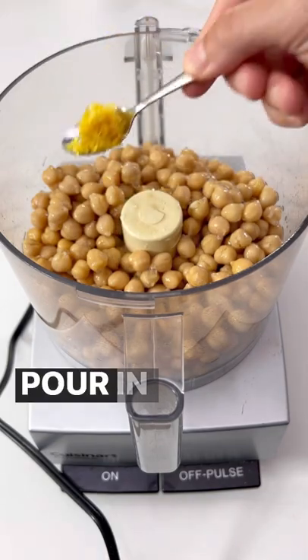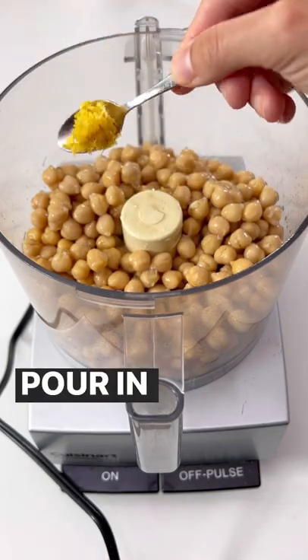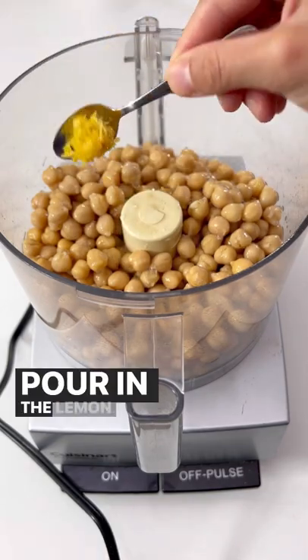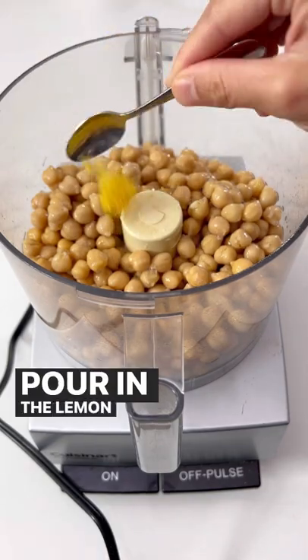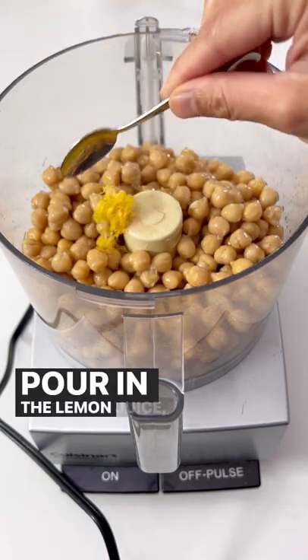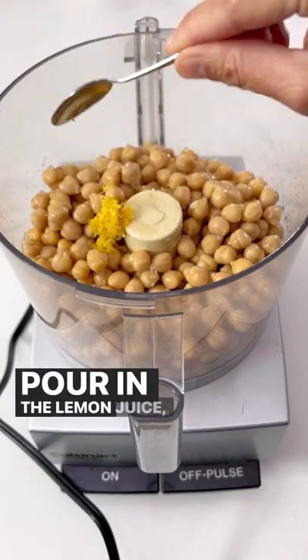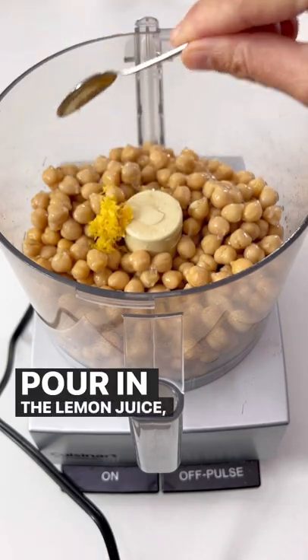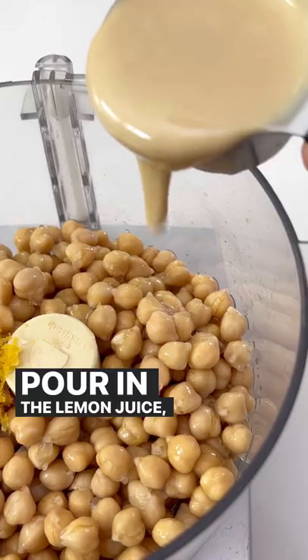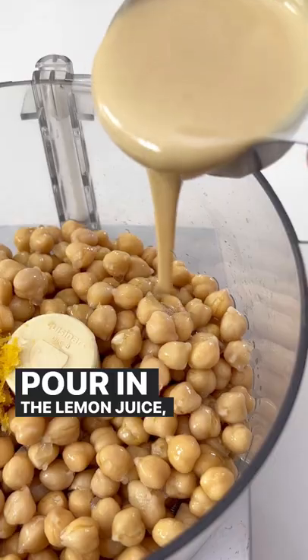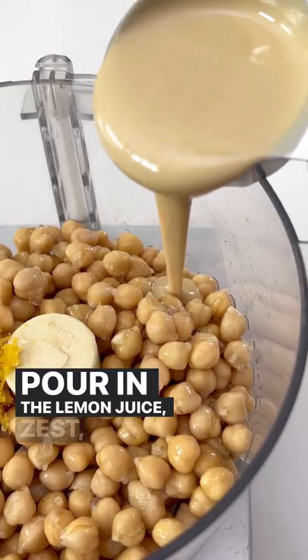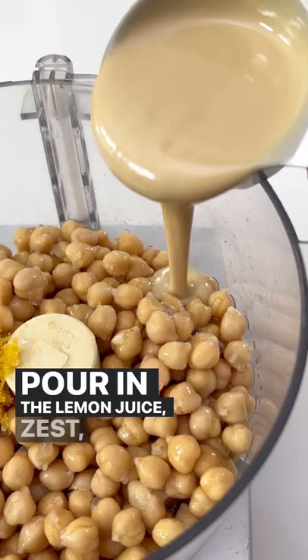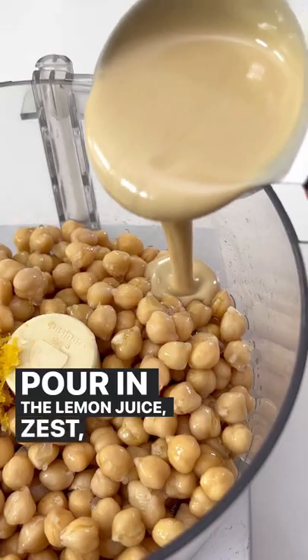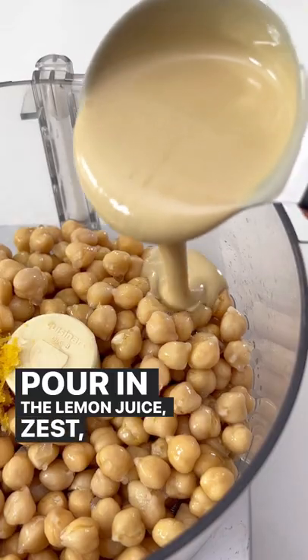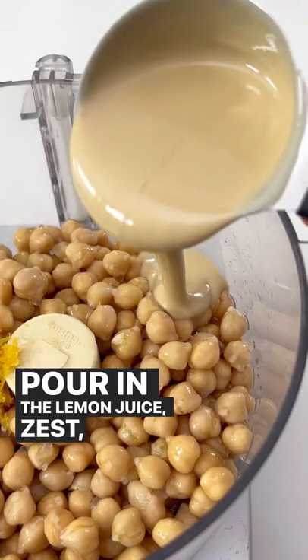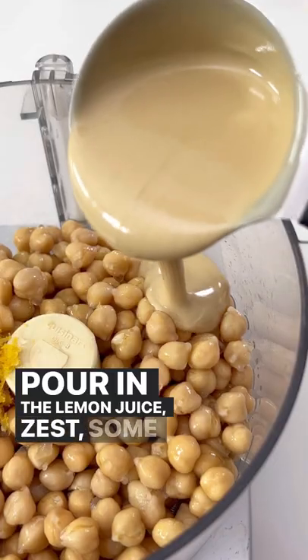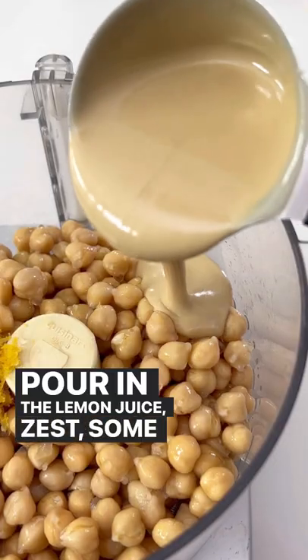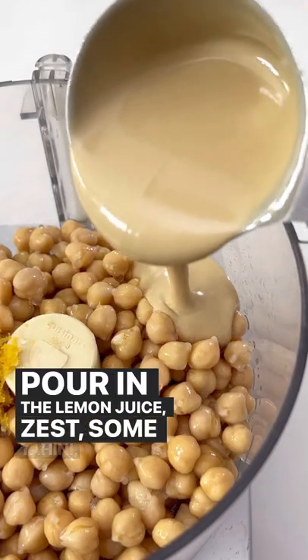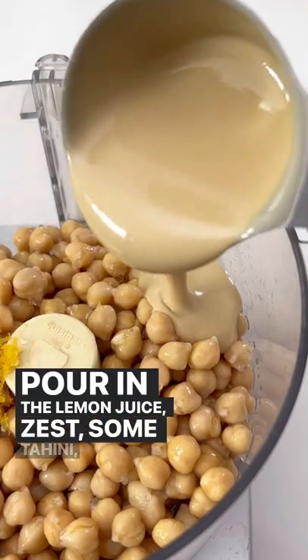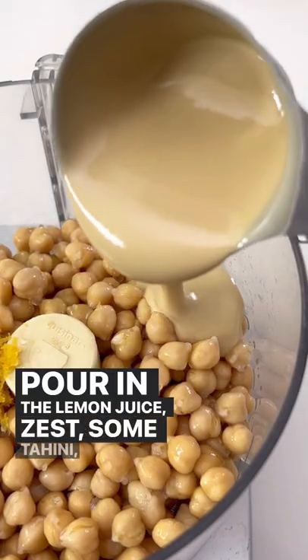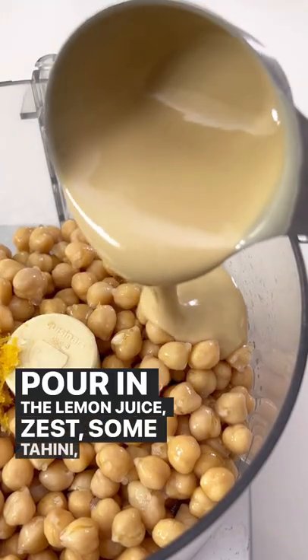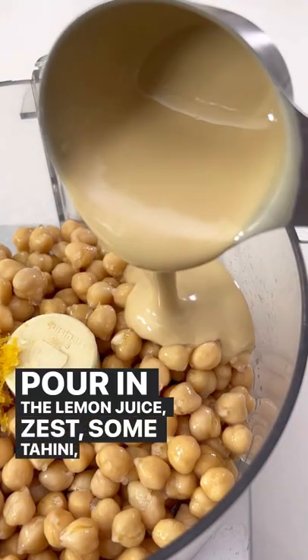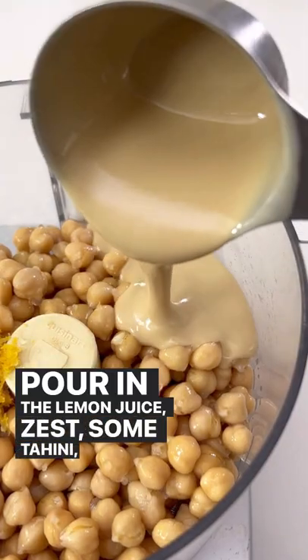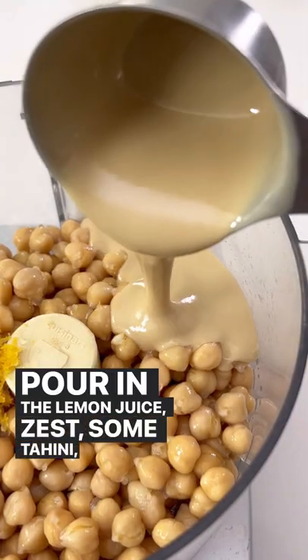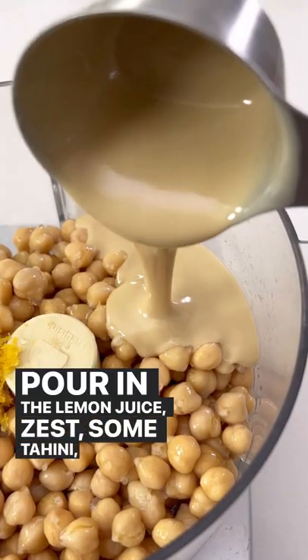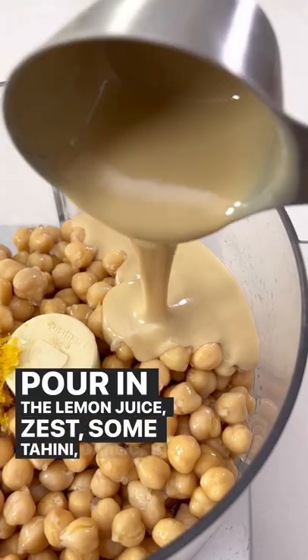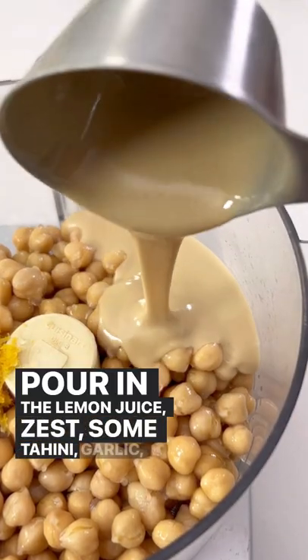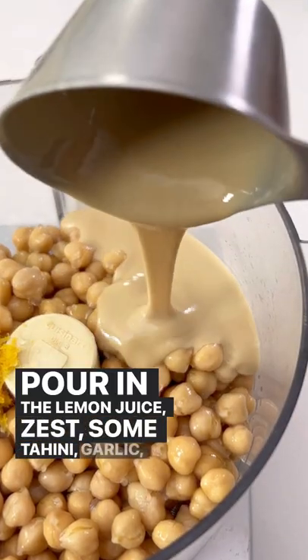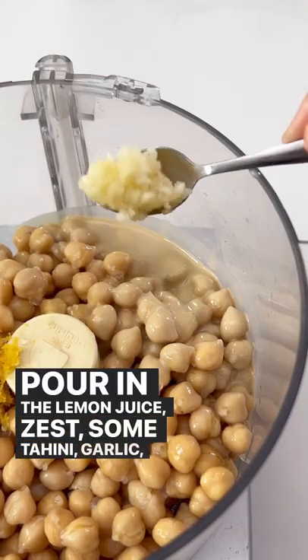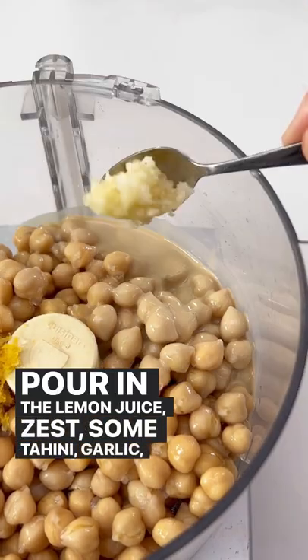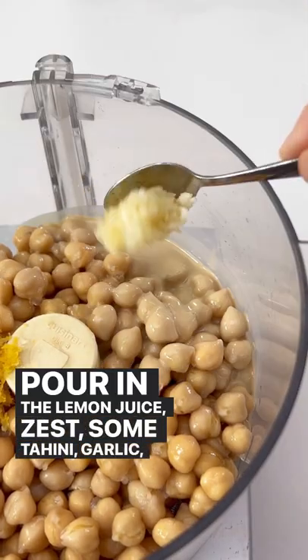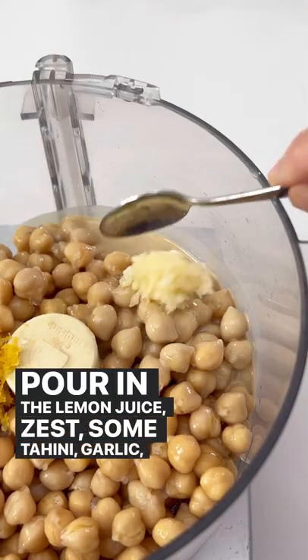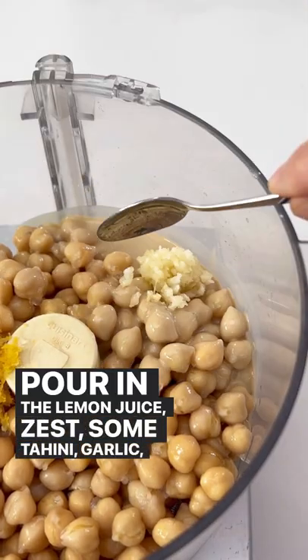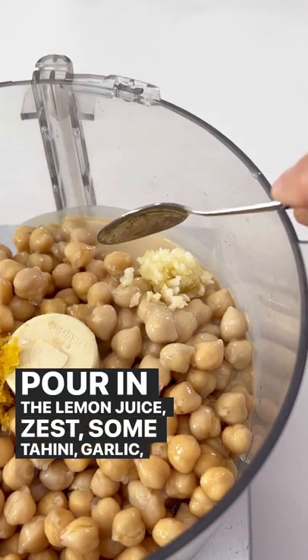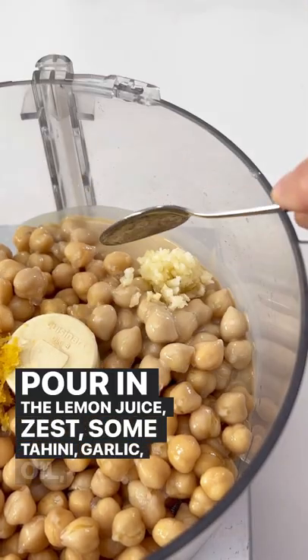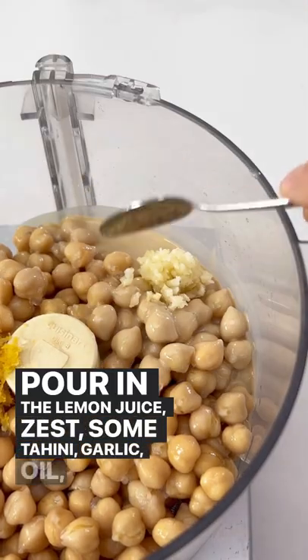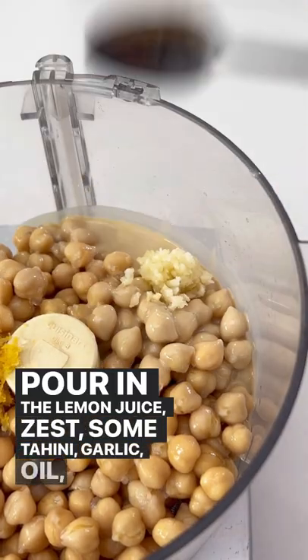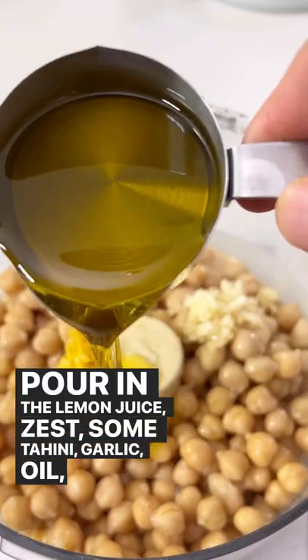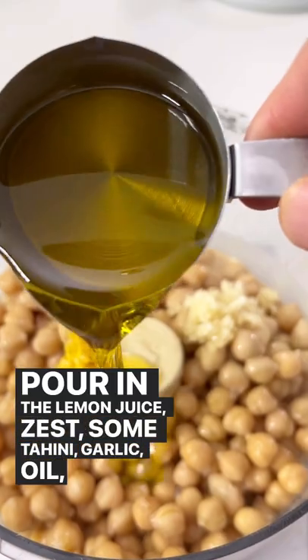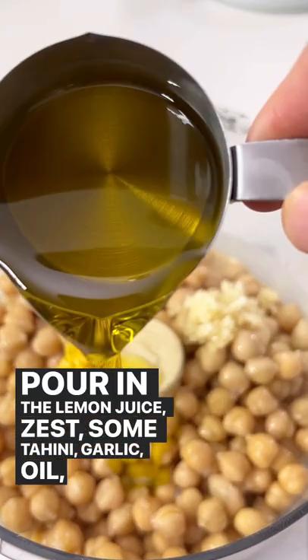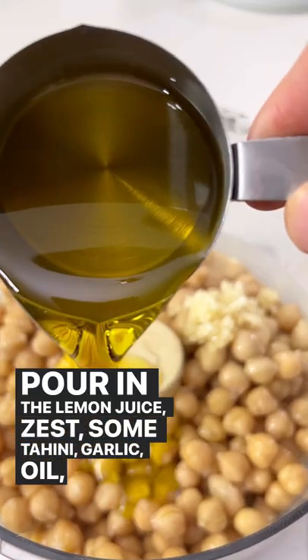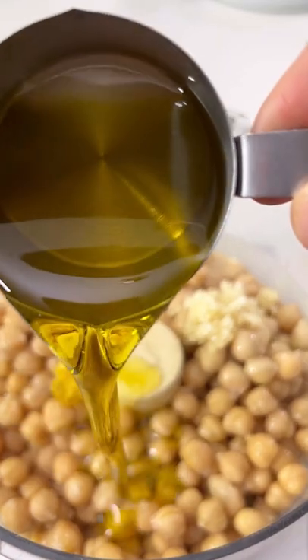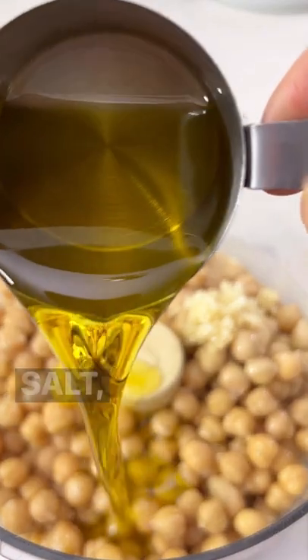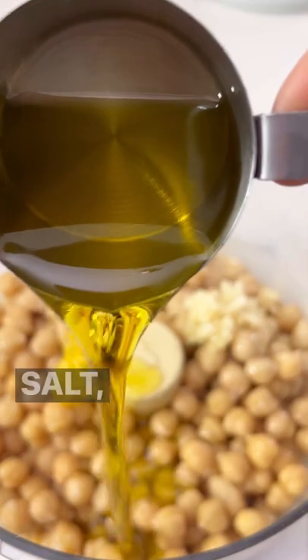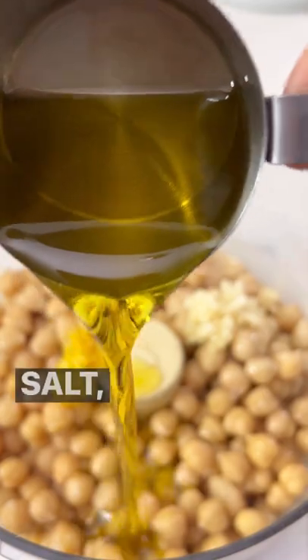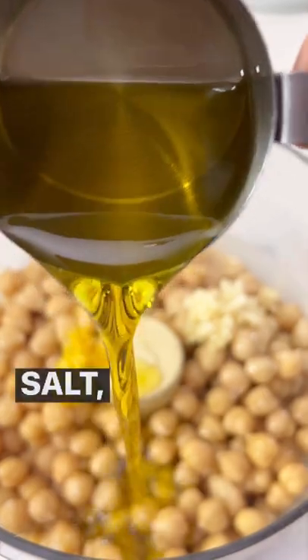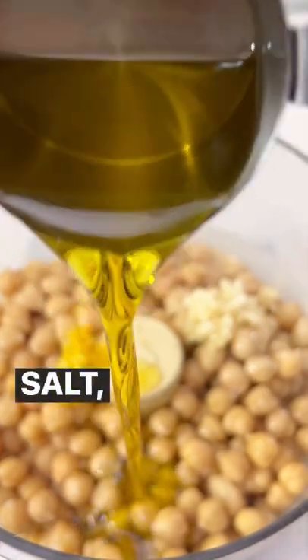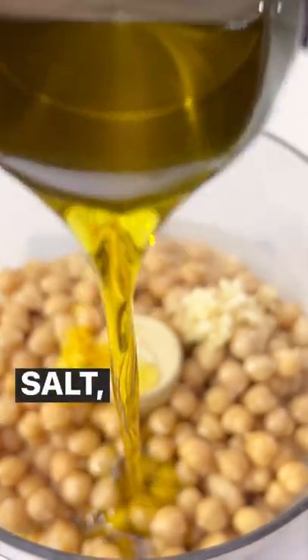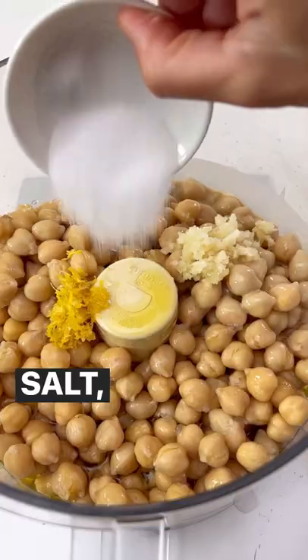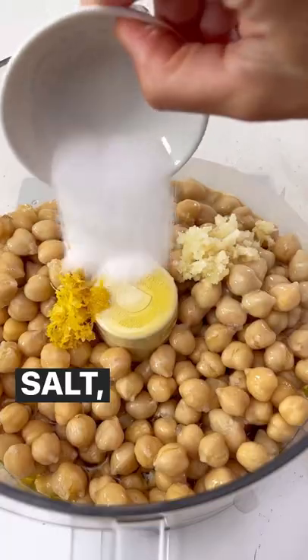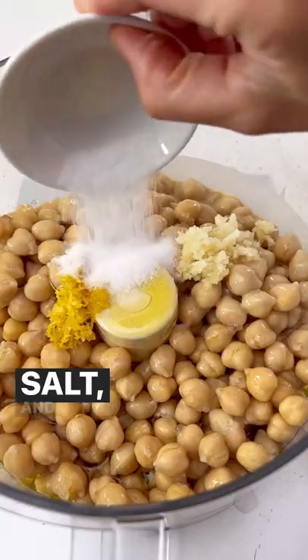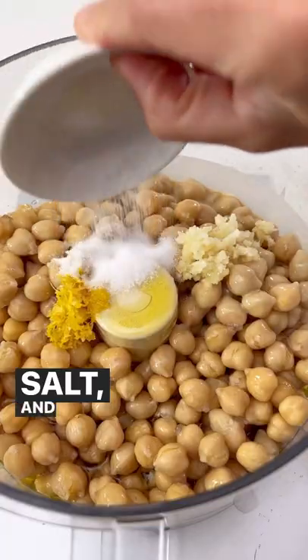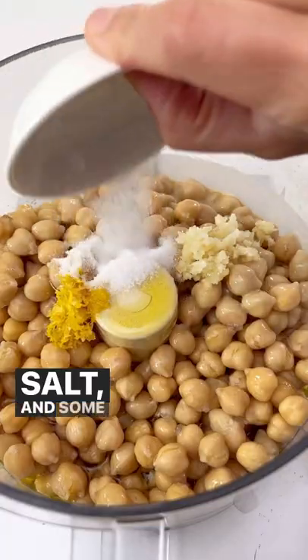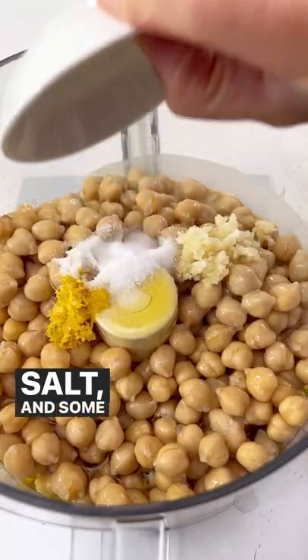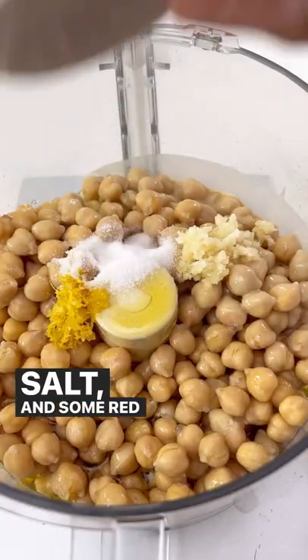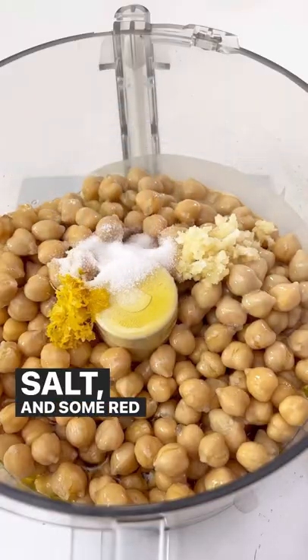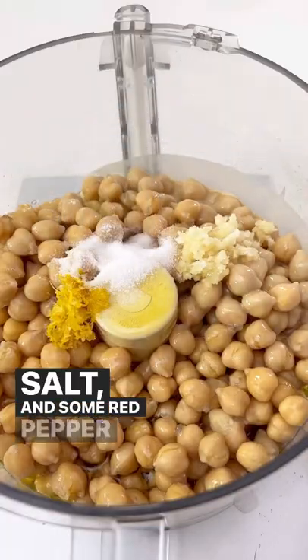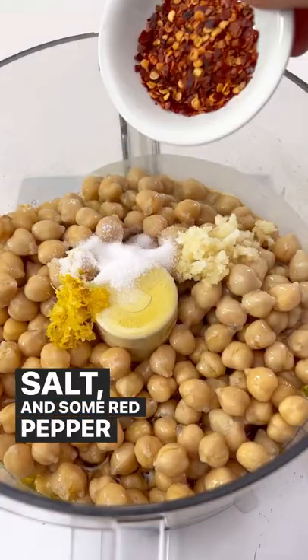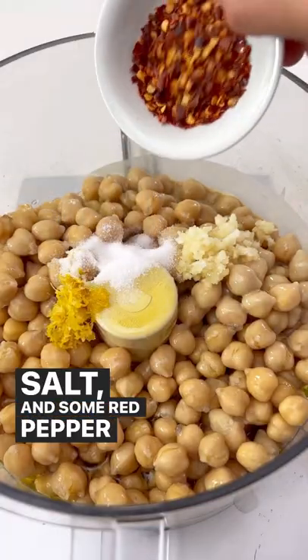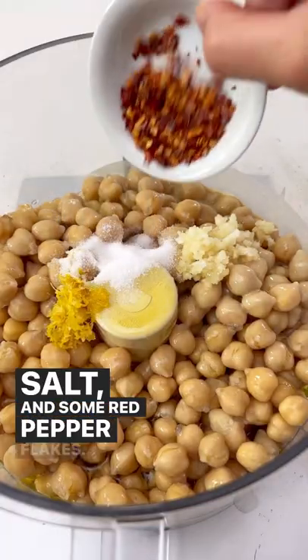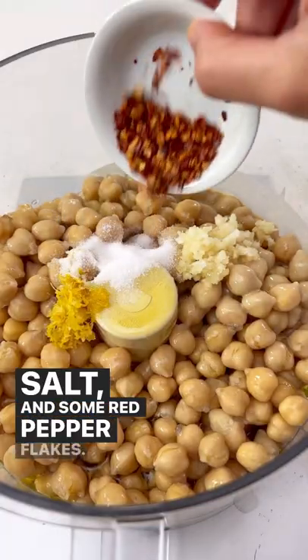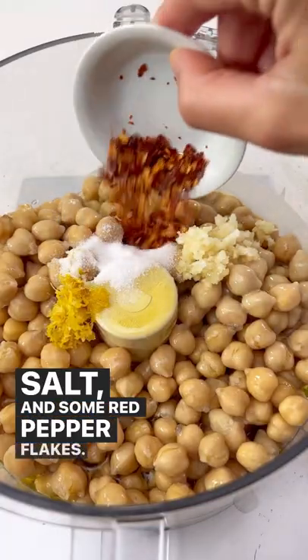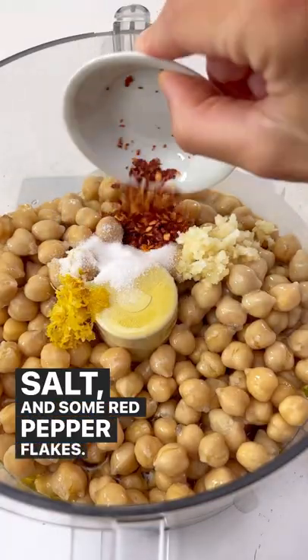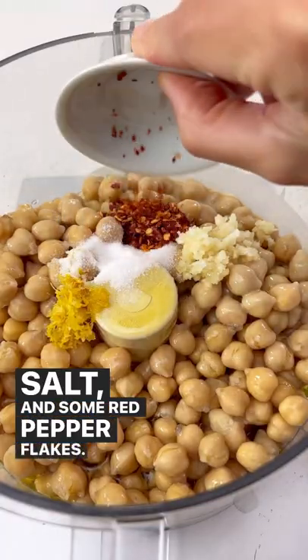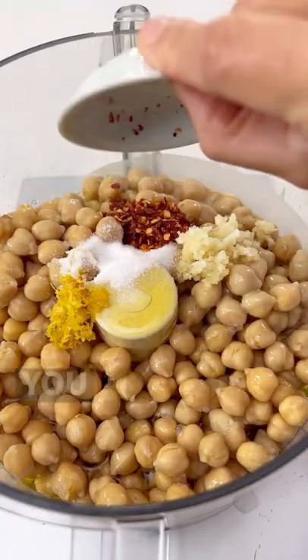Pour in the lemon juice, zest, some tahini, garlic, oil, salt, and some red pepper flakes.